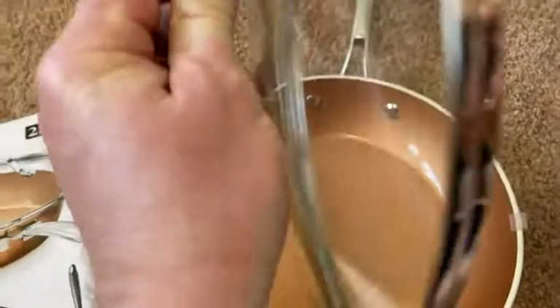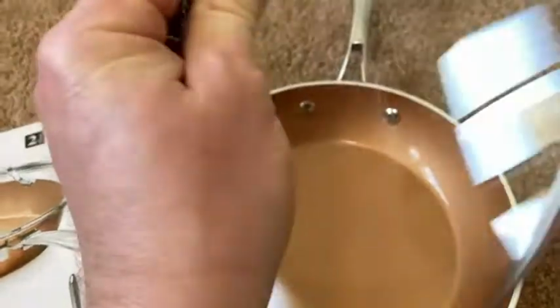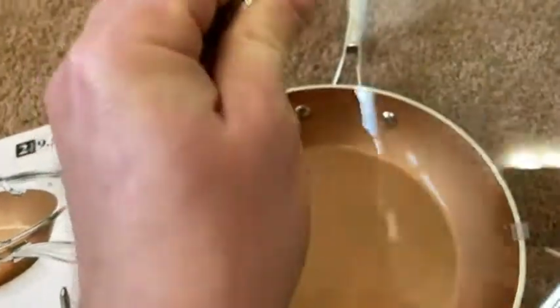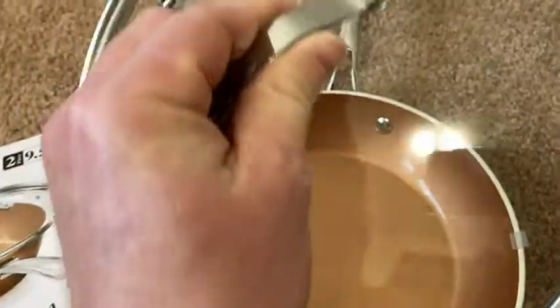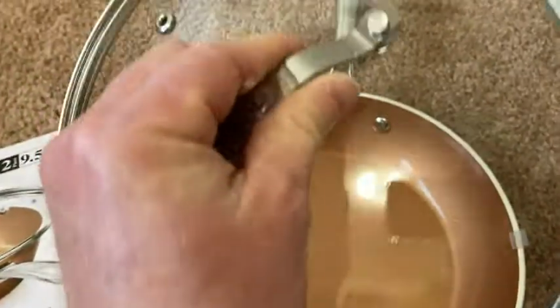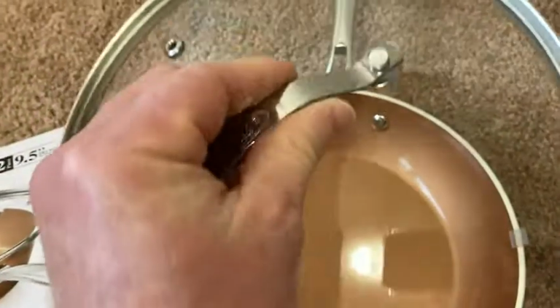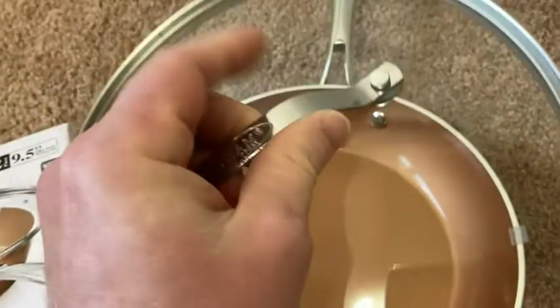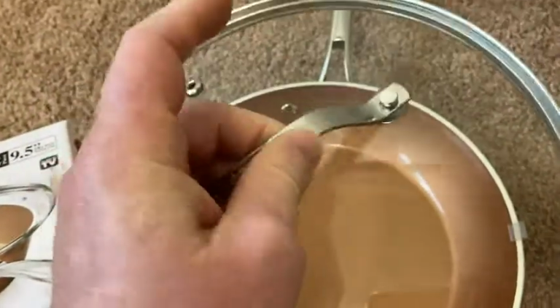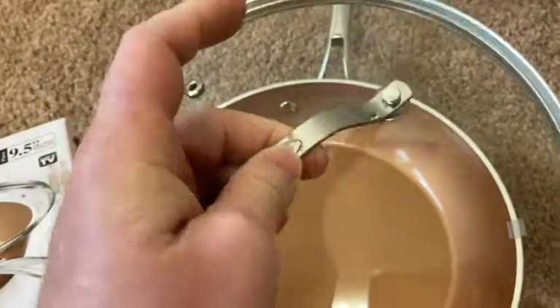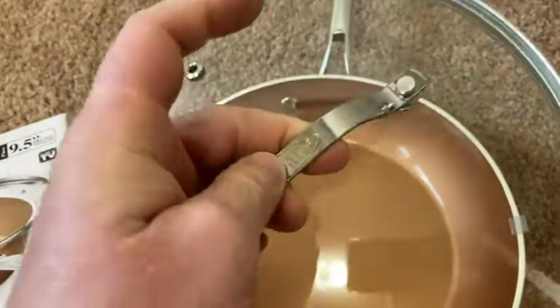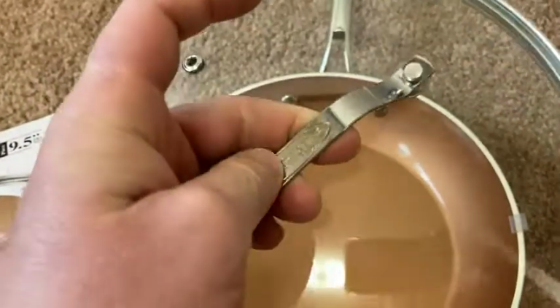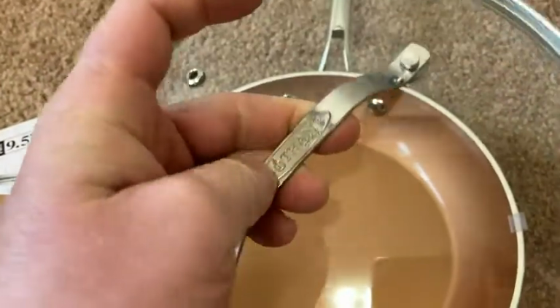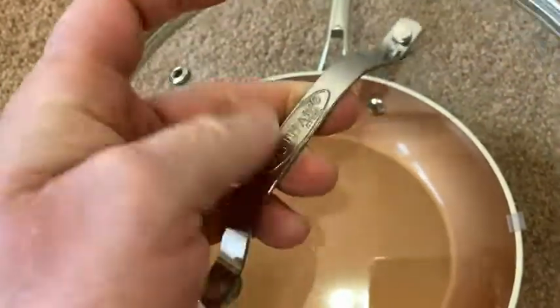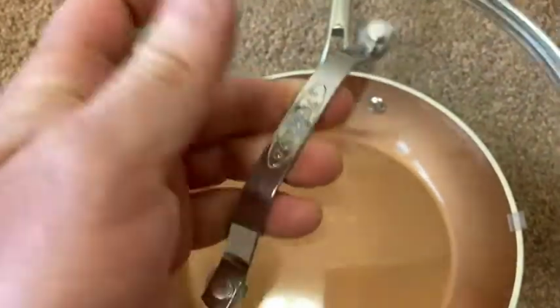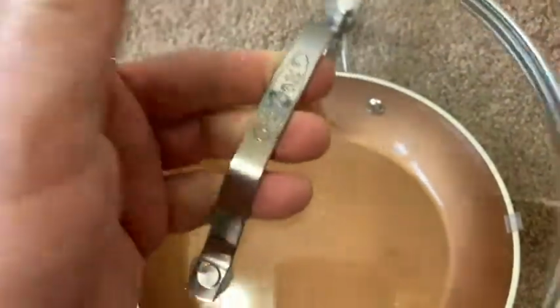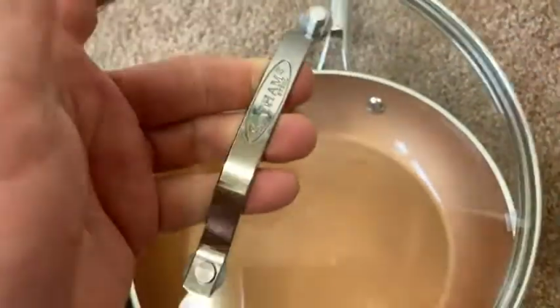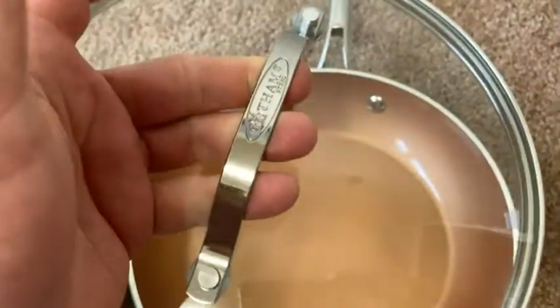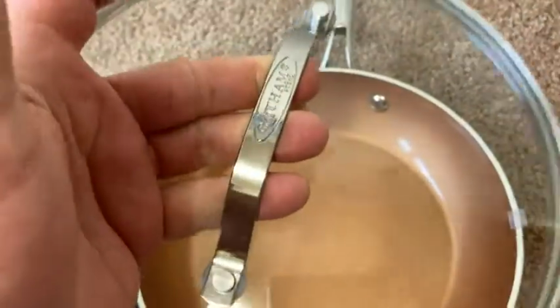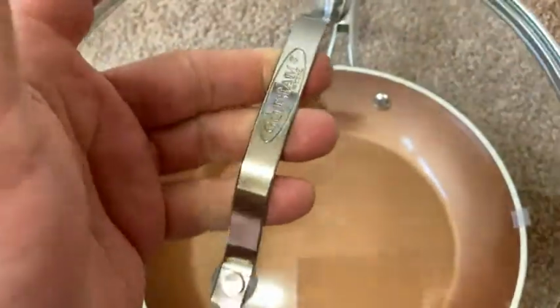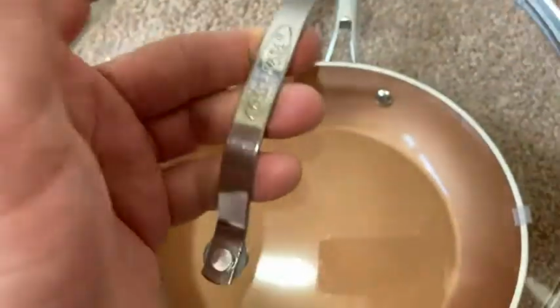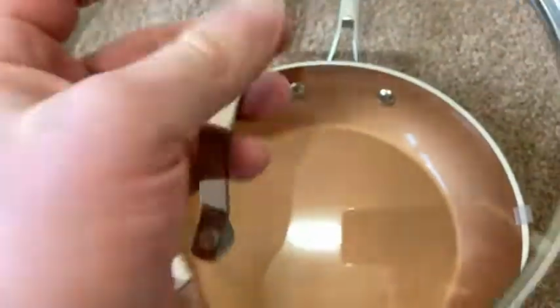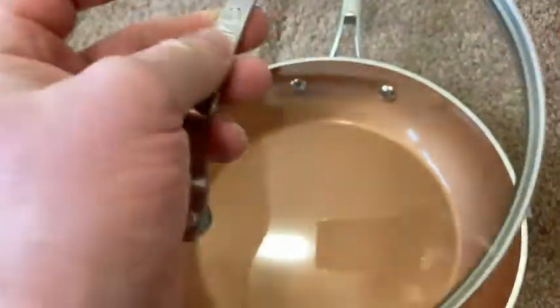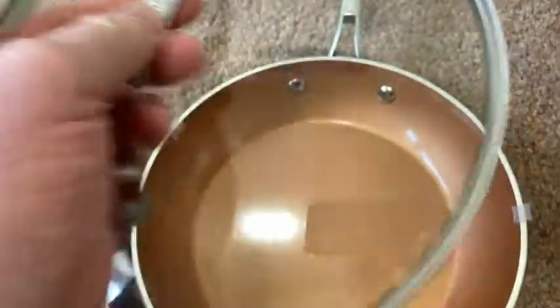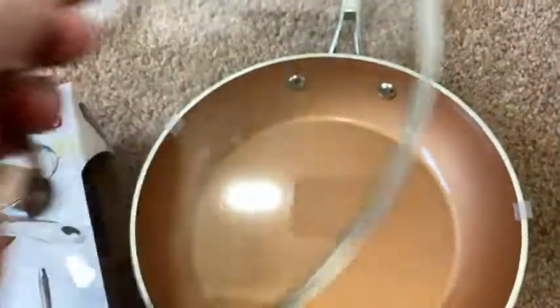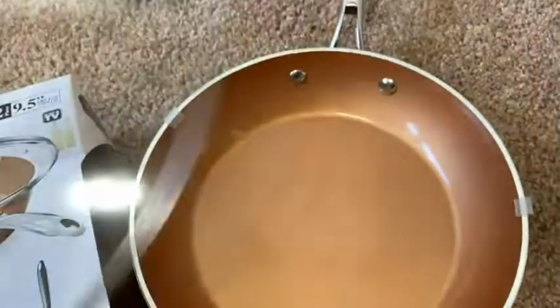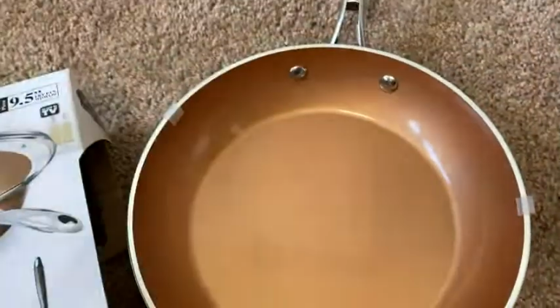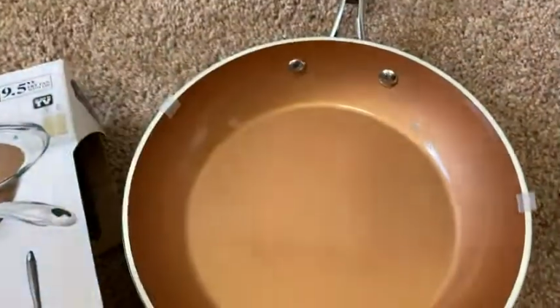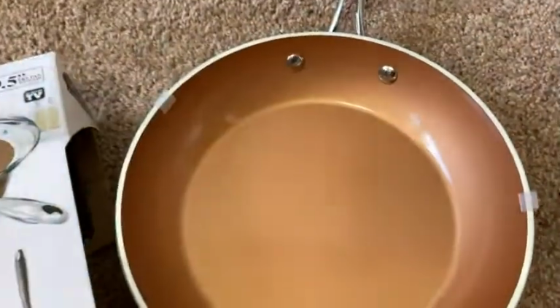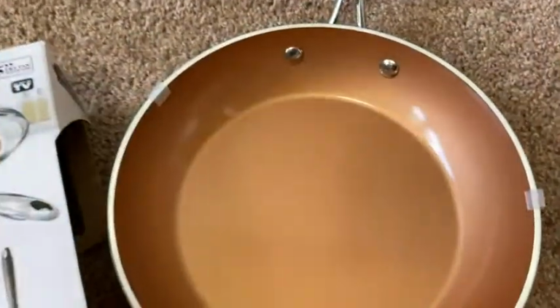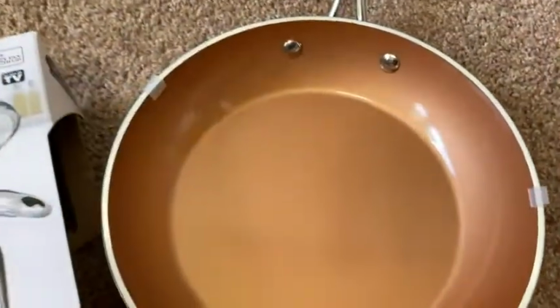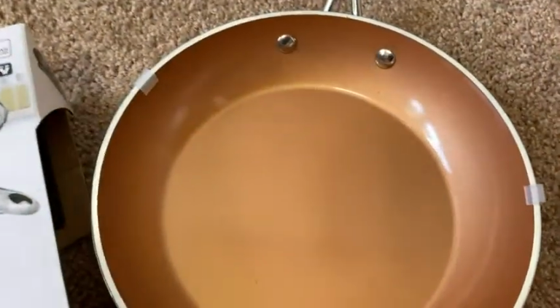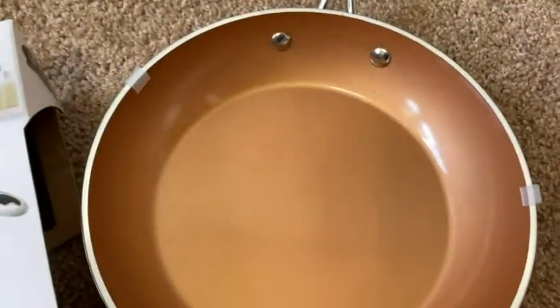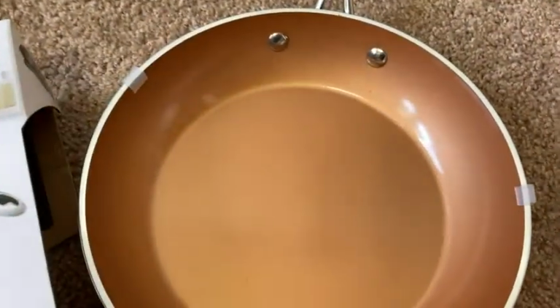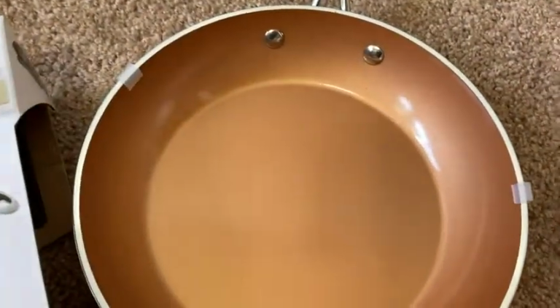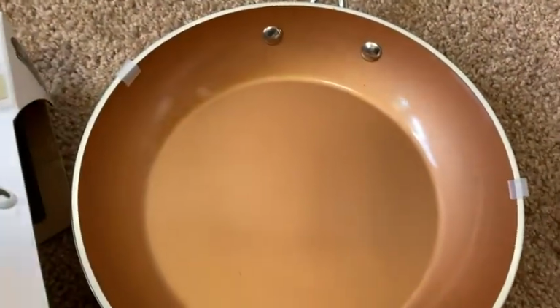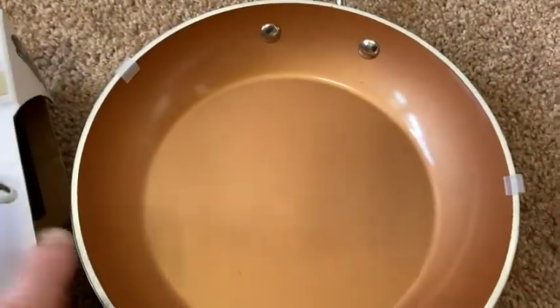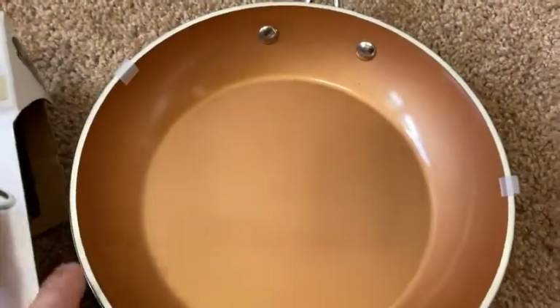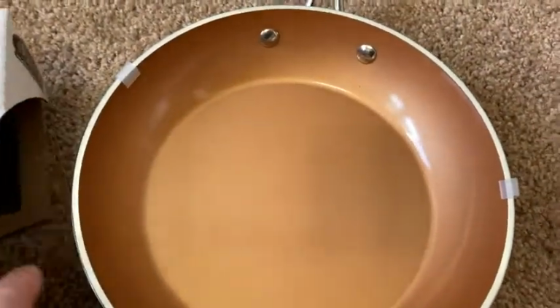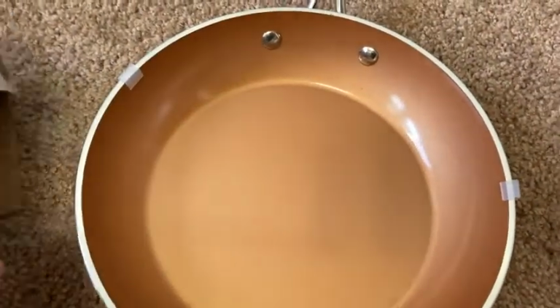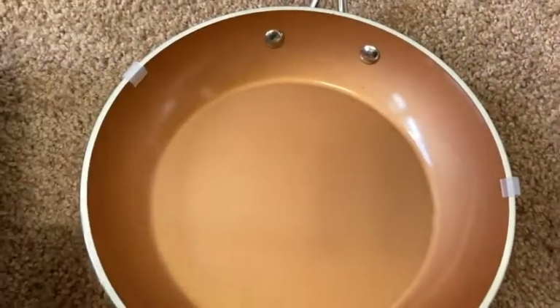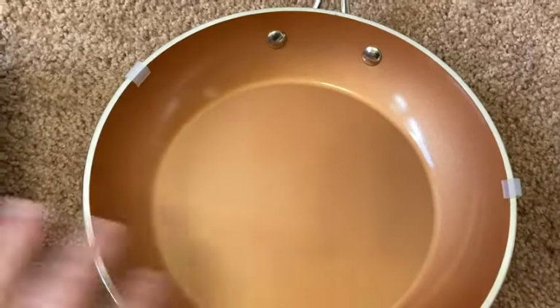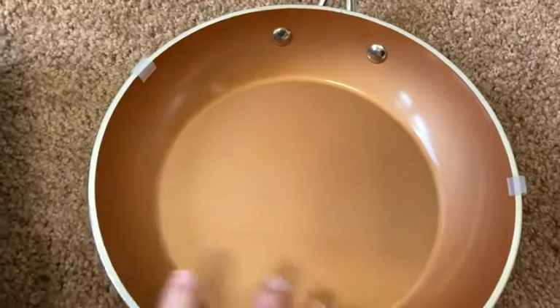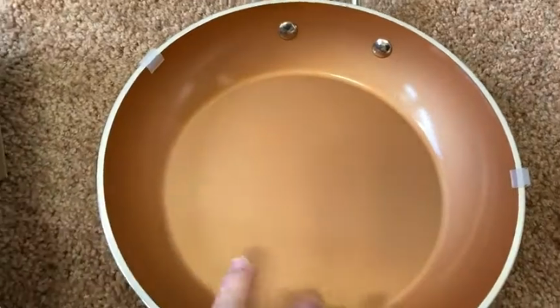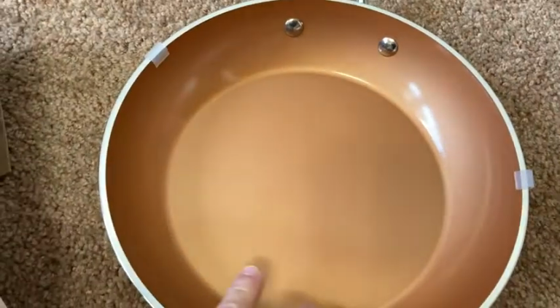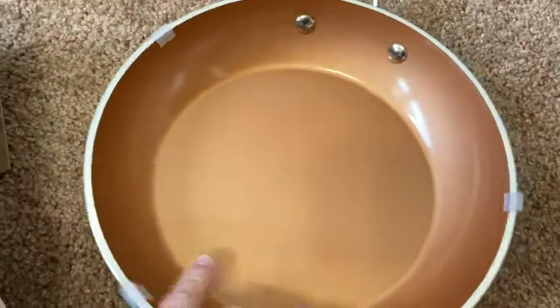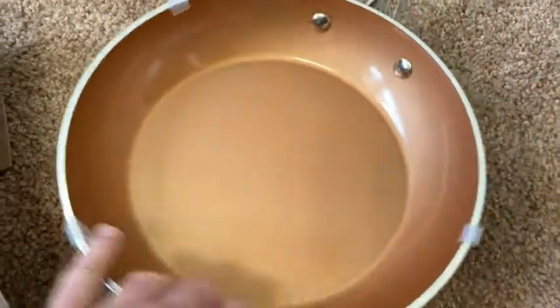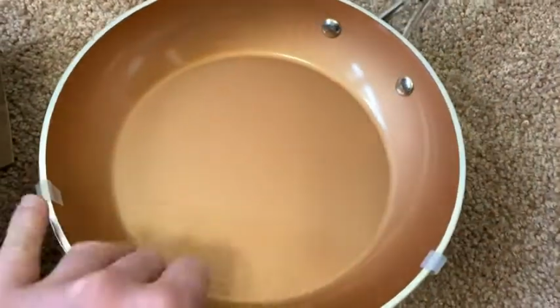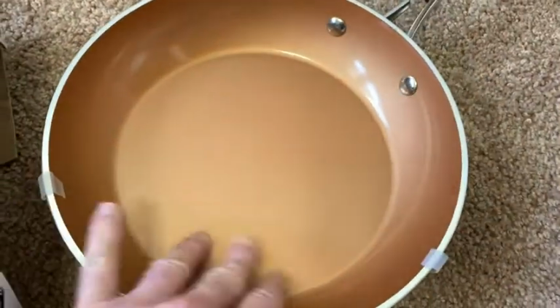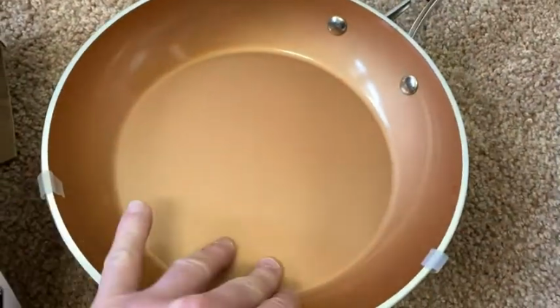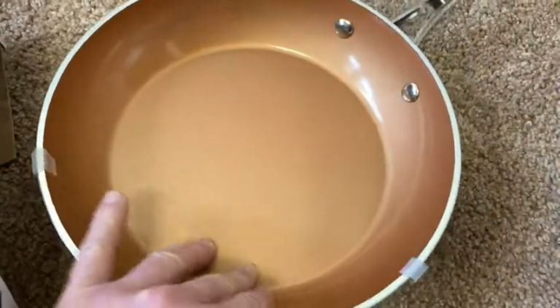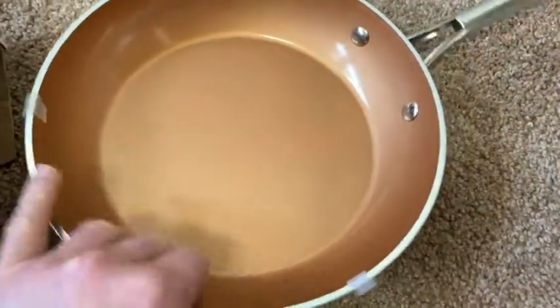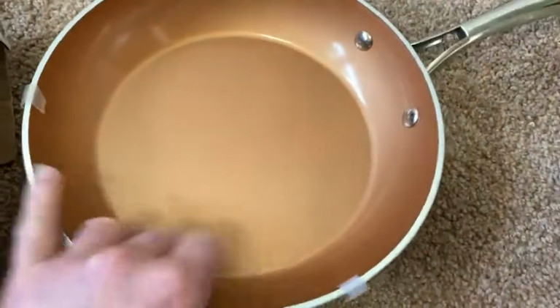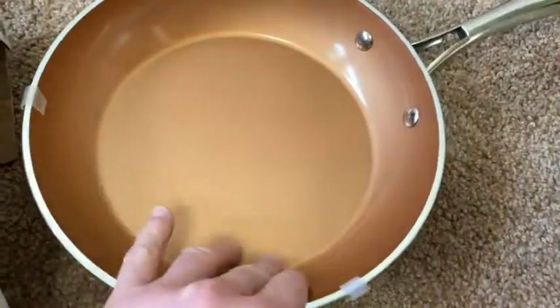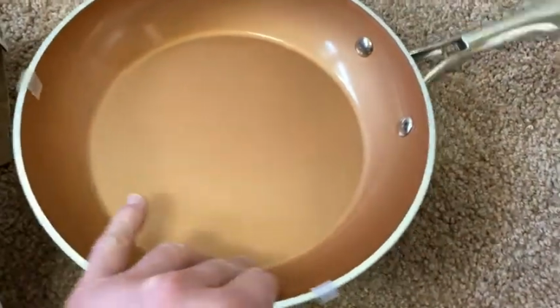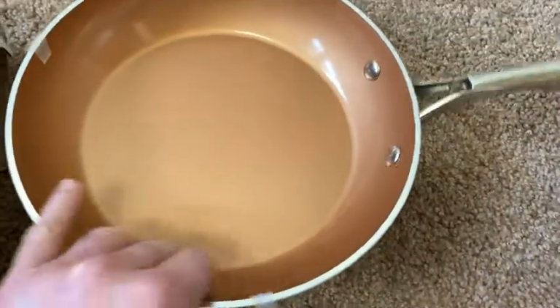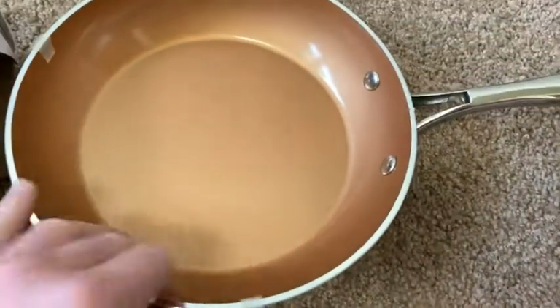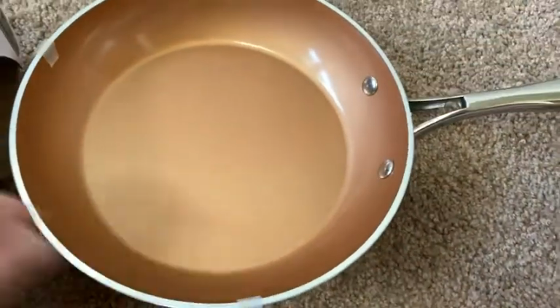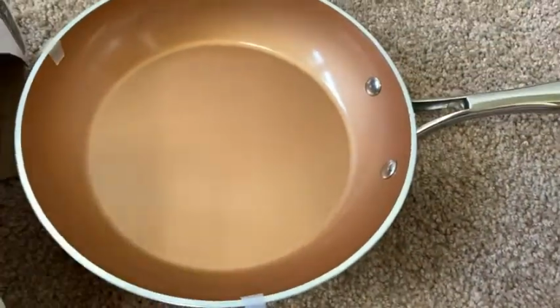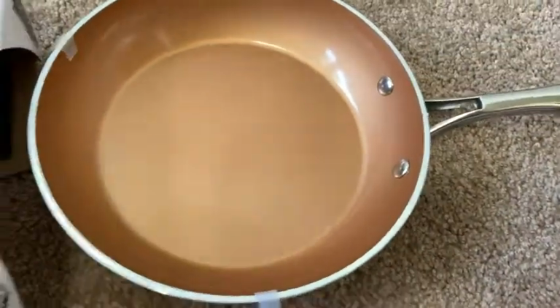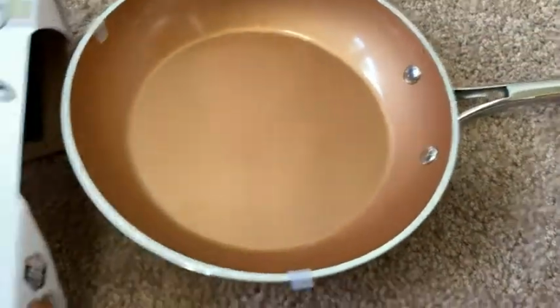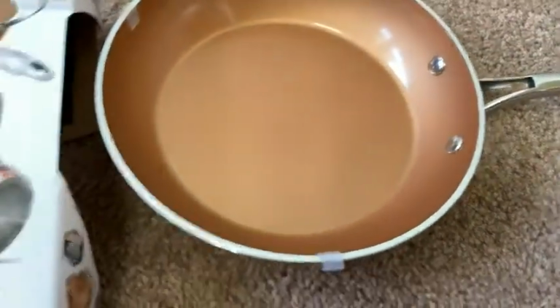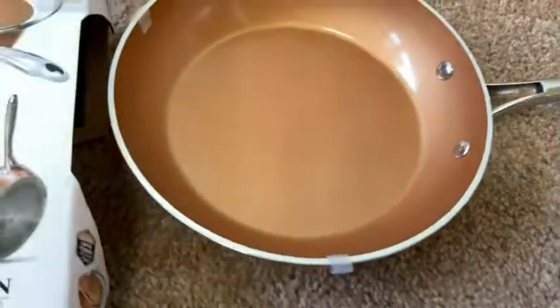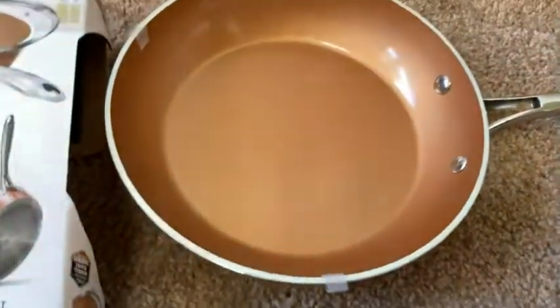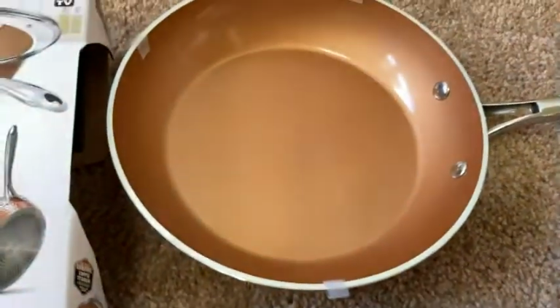The way it feels — it's quality. This is not a cheap pan. This is good. This is quality.